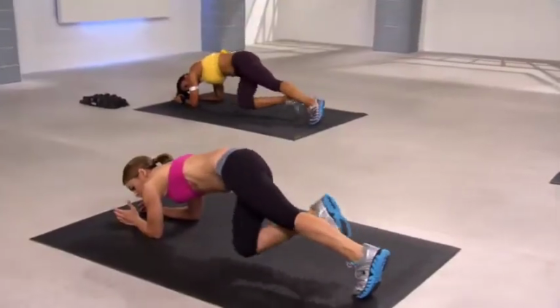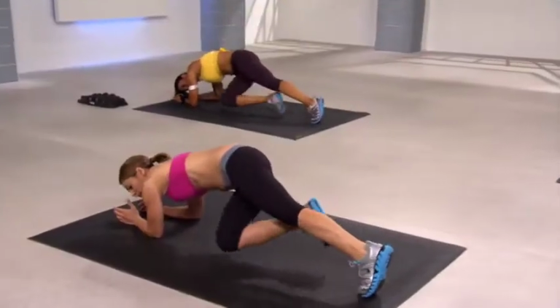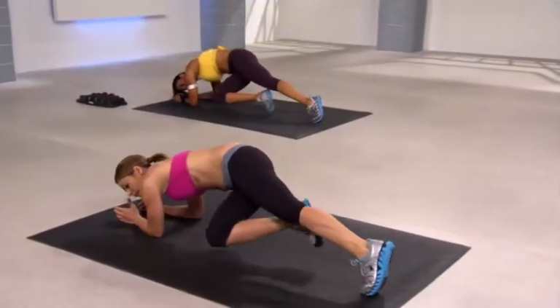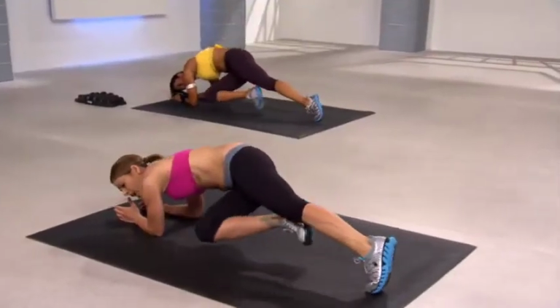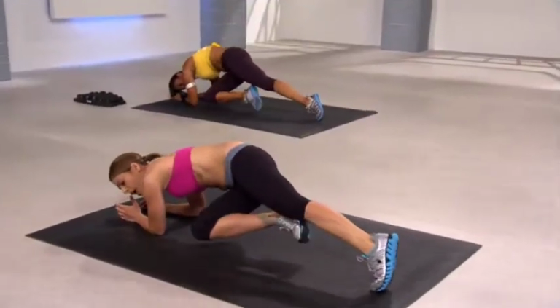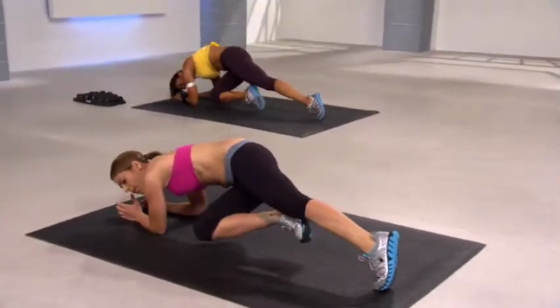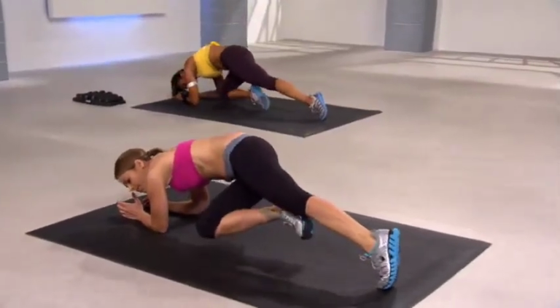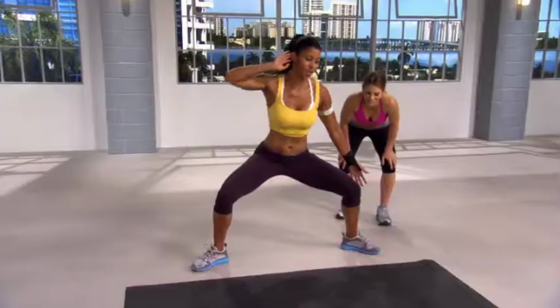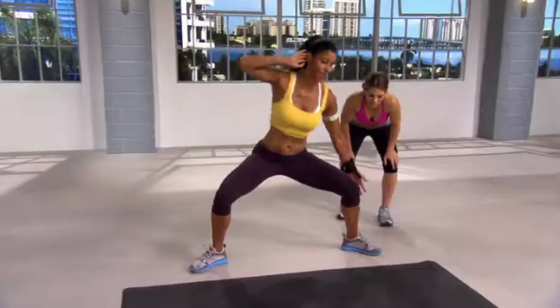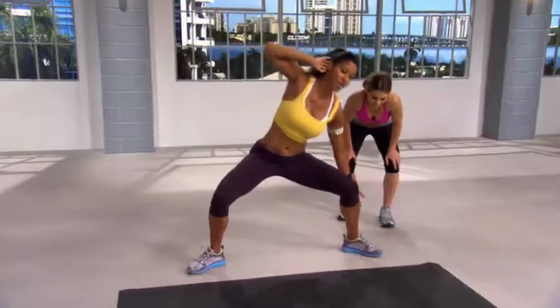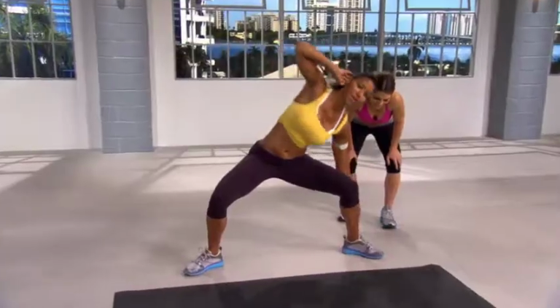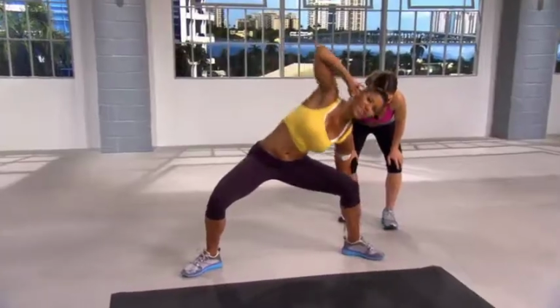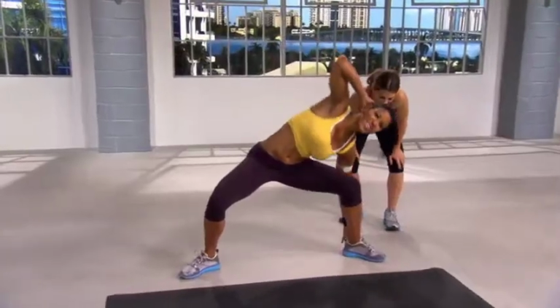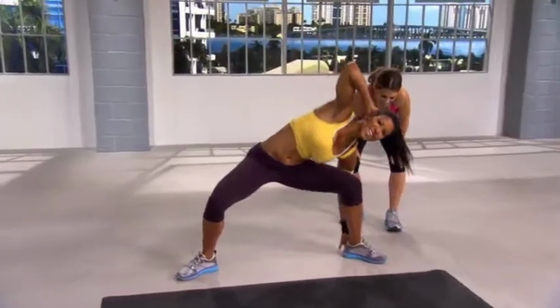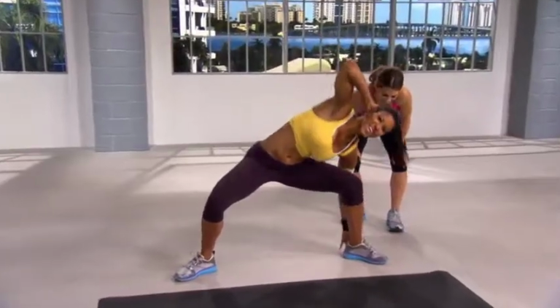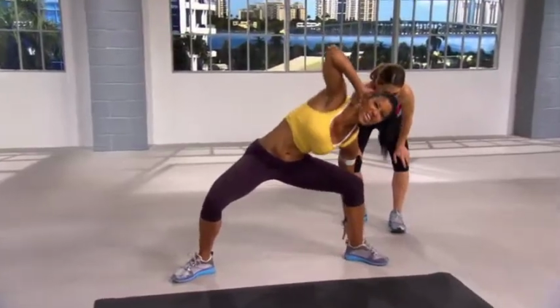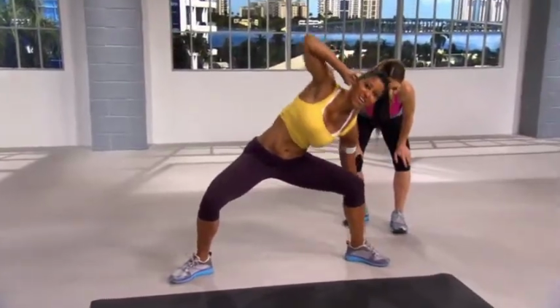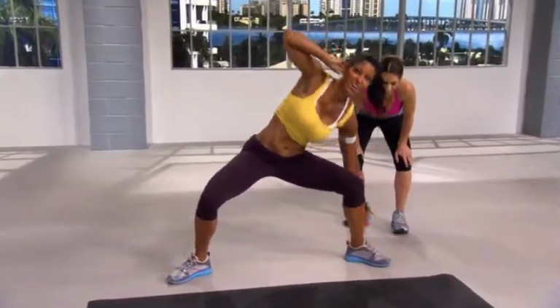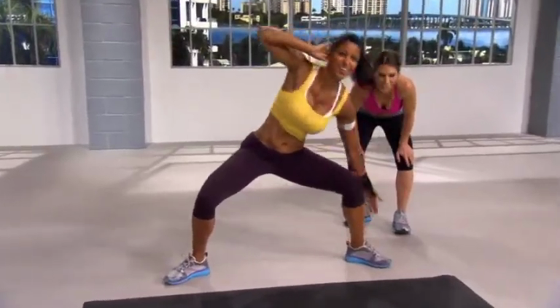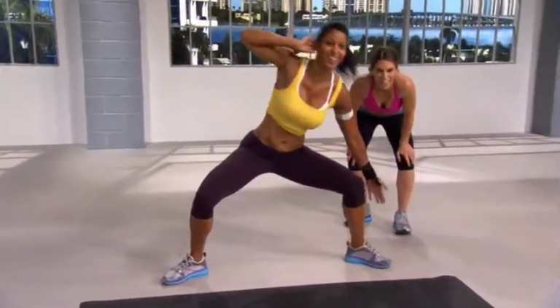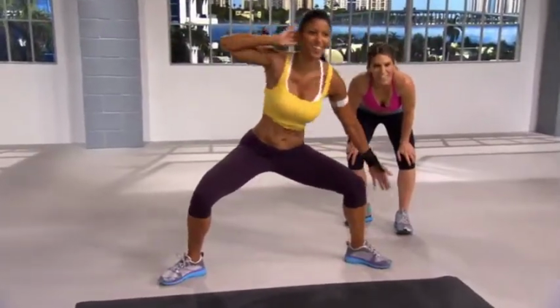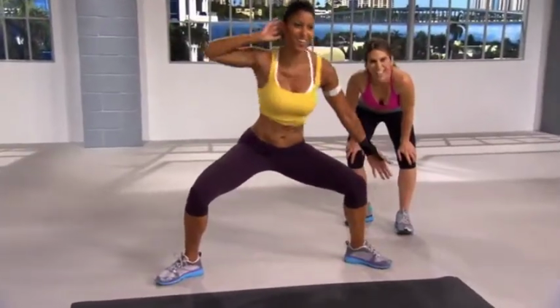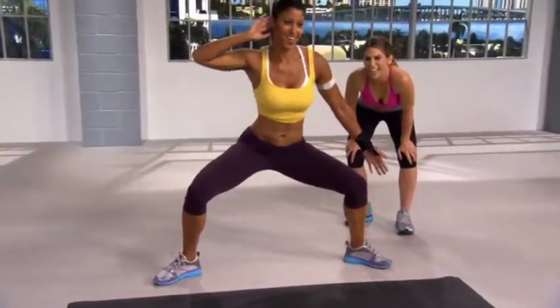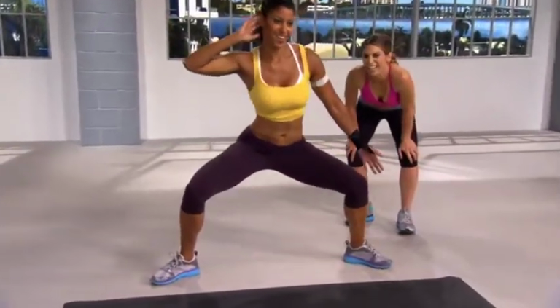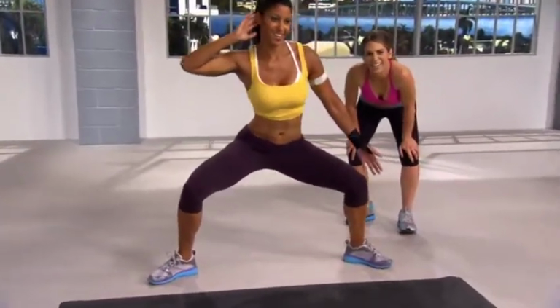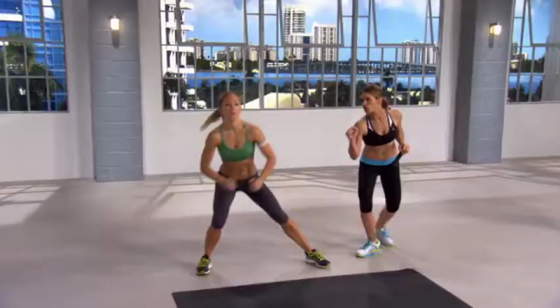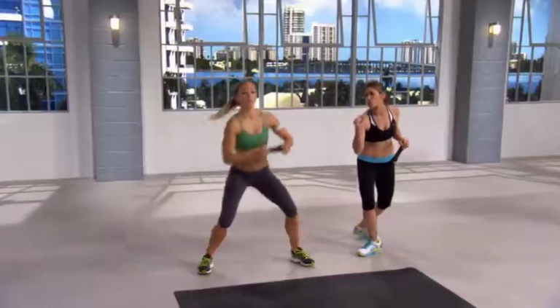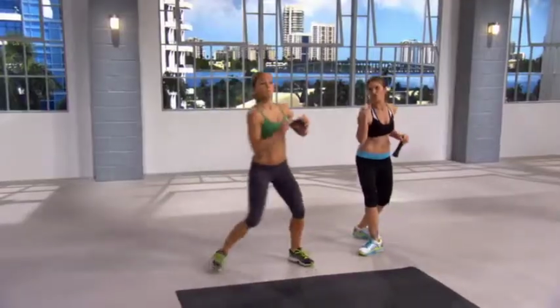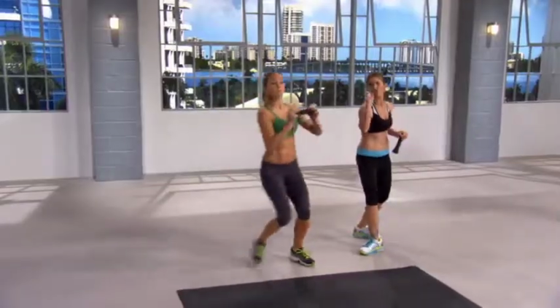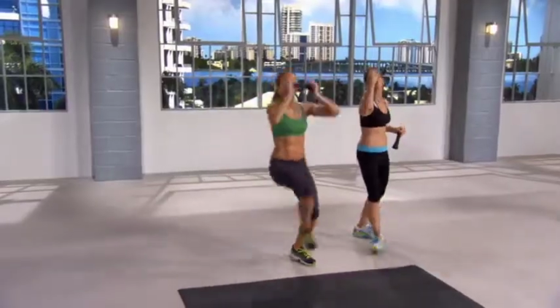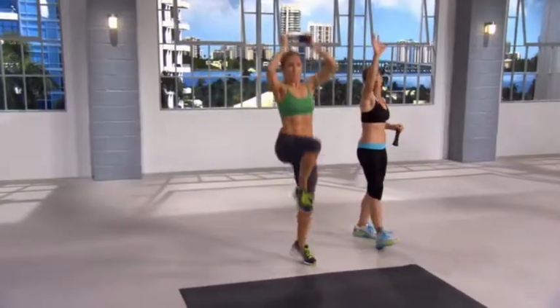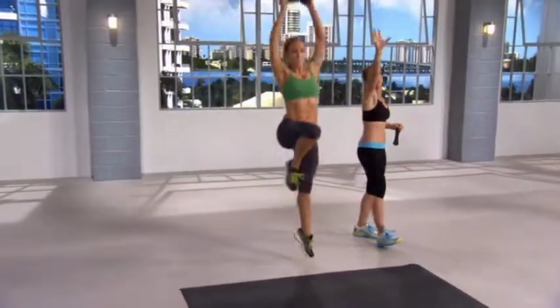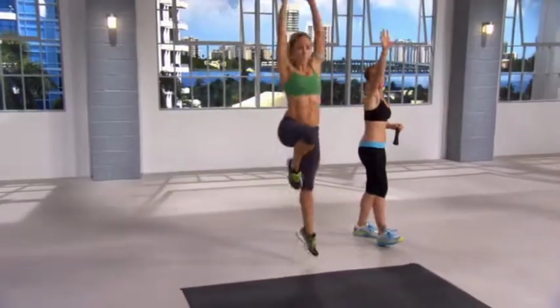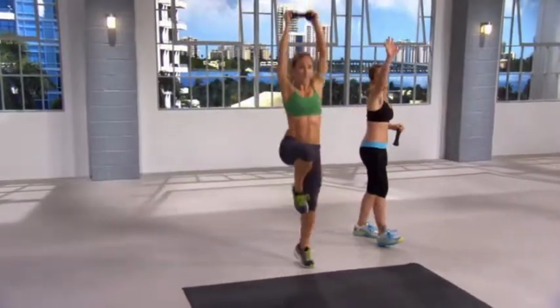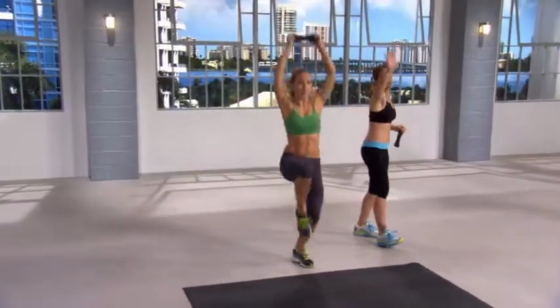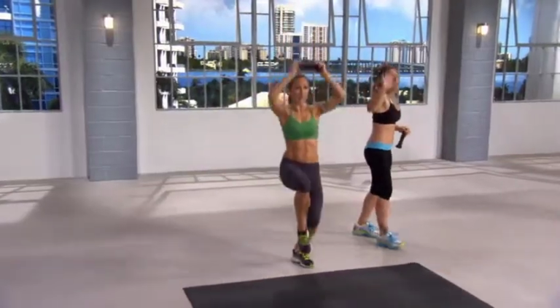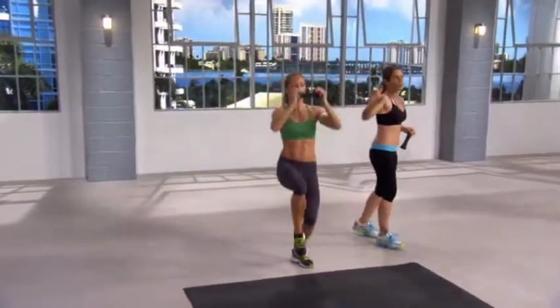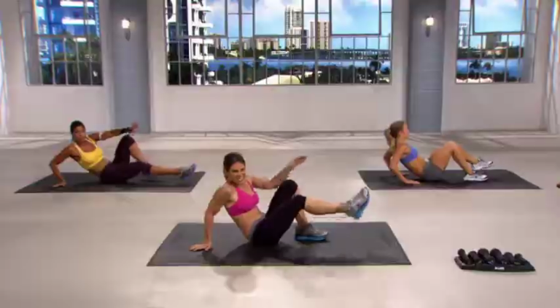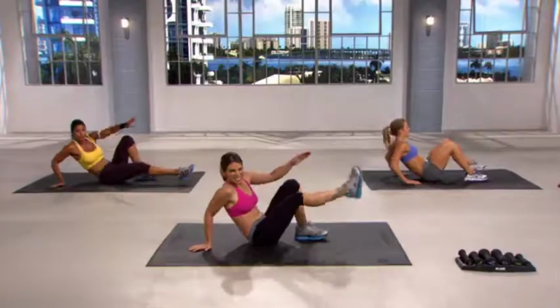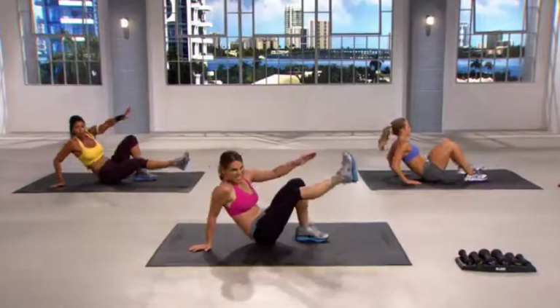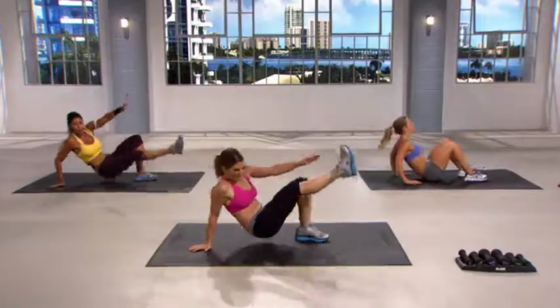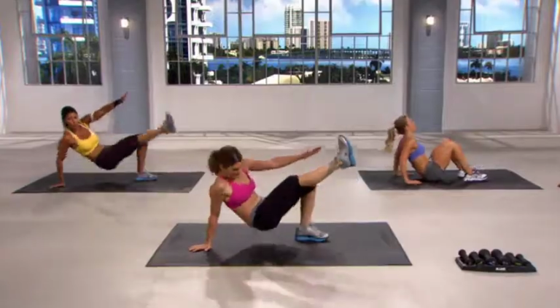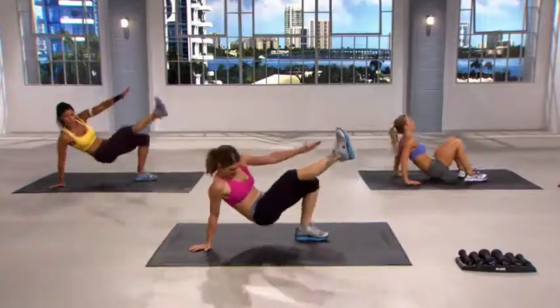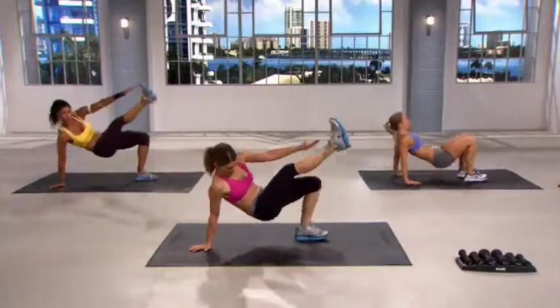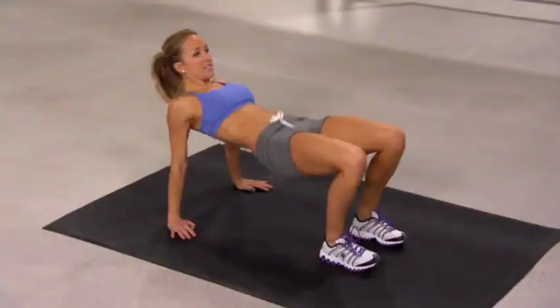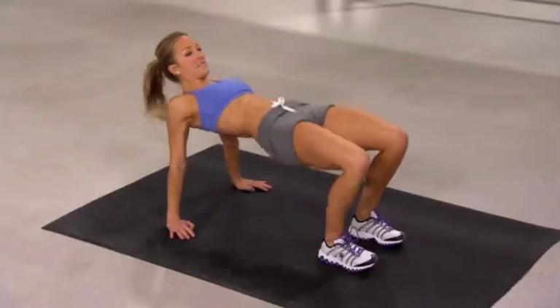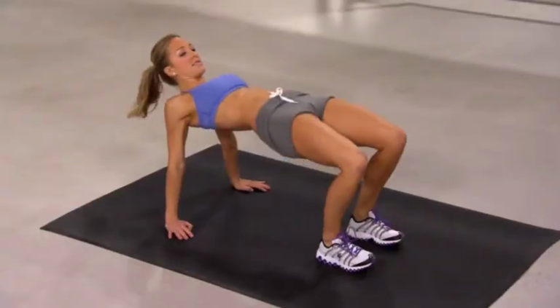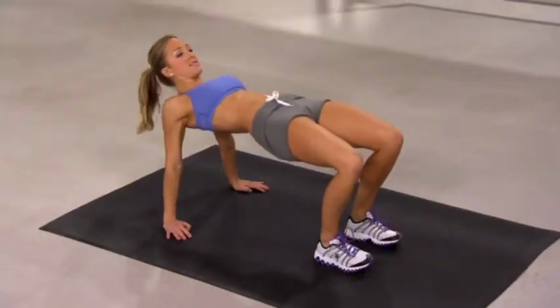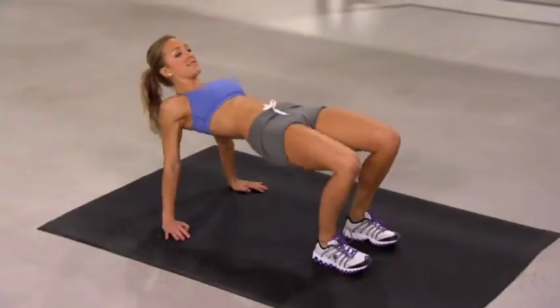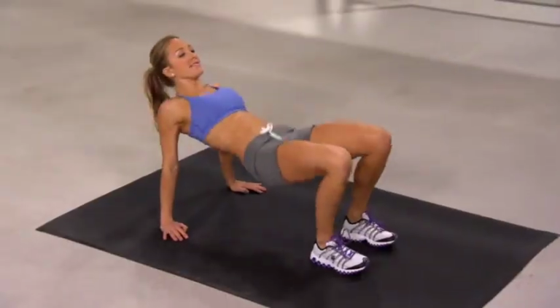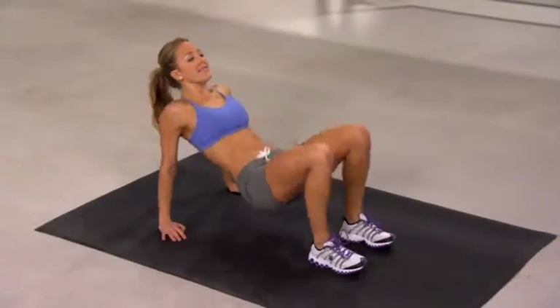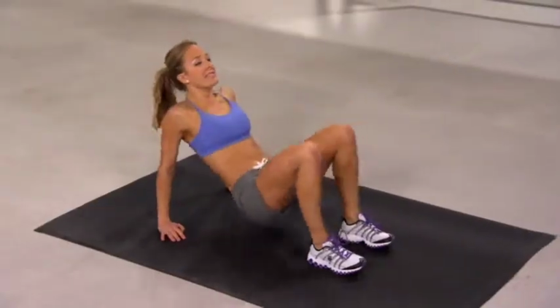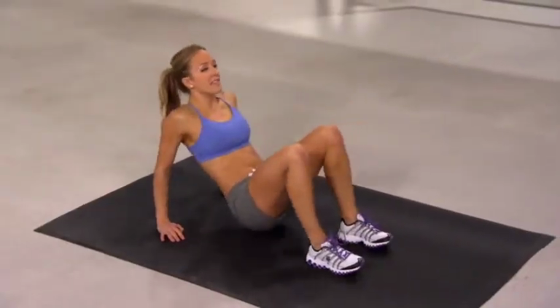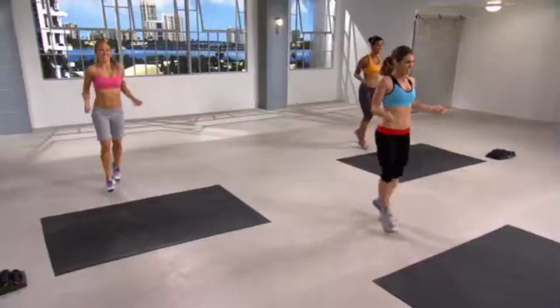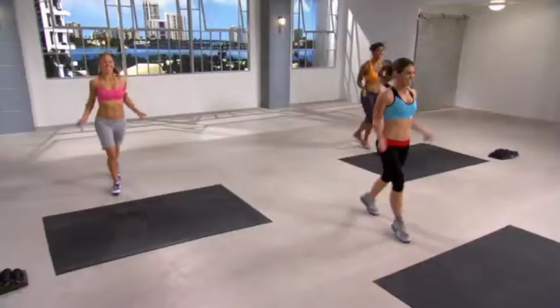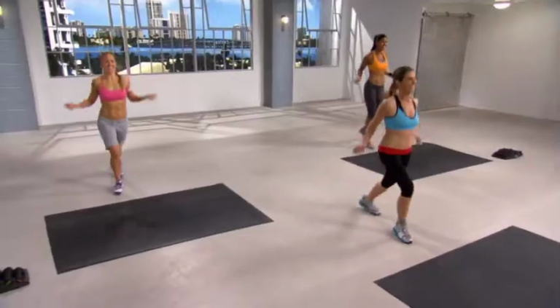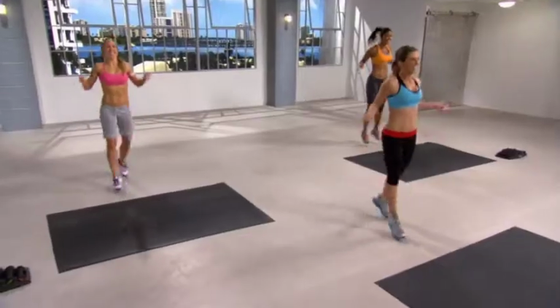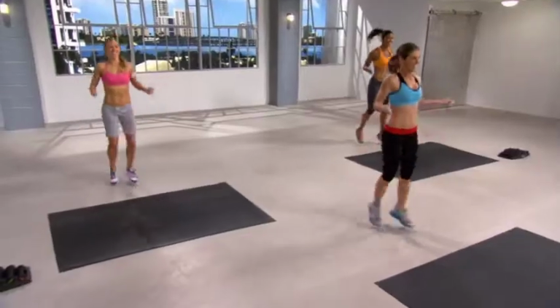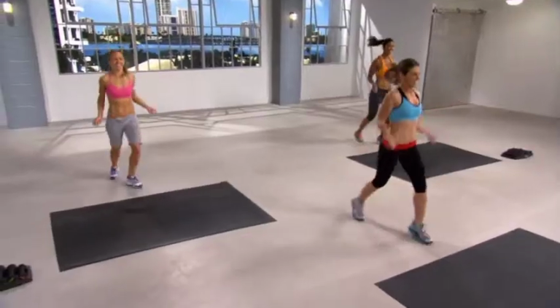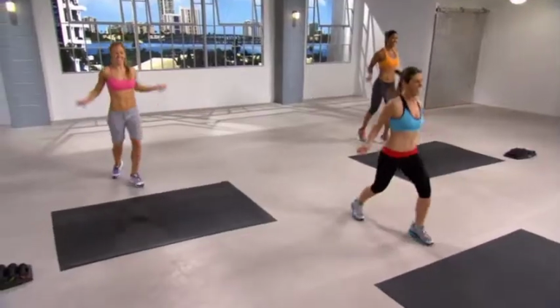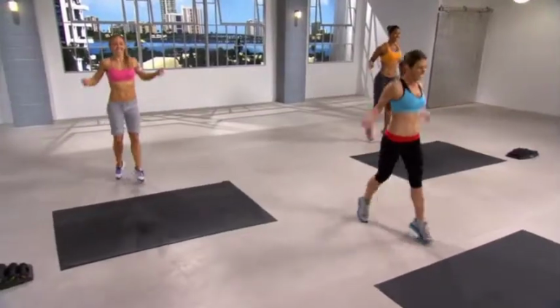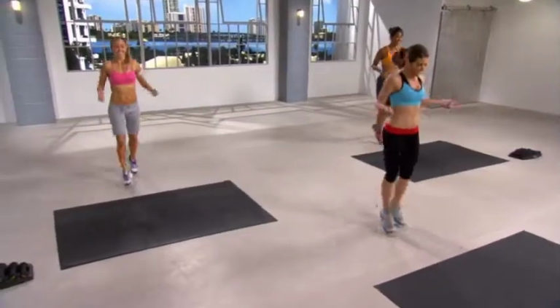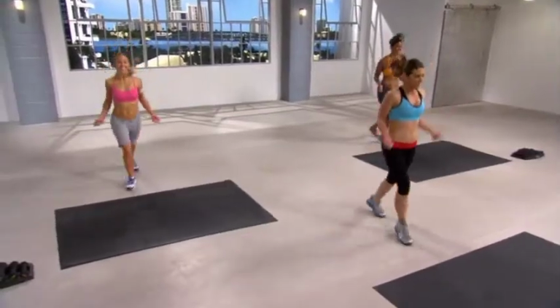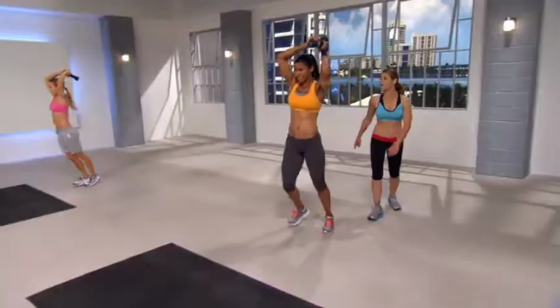Whether you're looking to banish the muffin top permanently or get a toned six-pack, Tilly & Michael's Killer Abs will get you results fast.